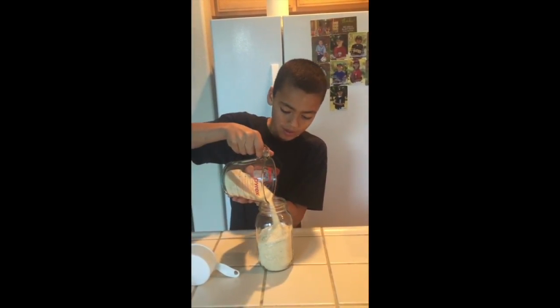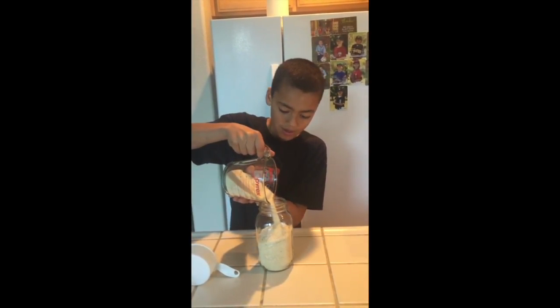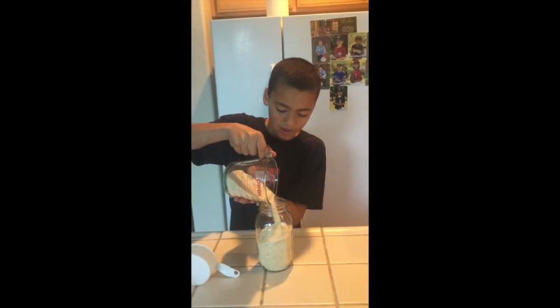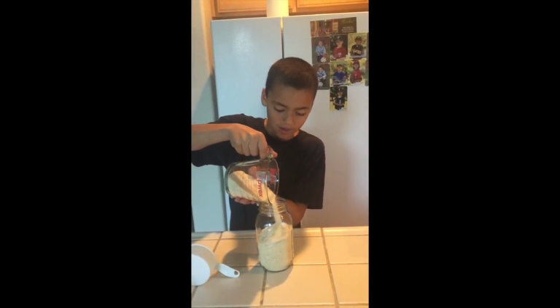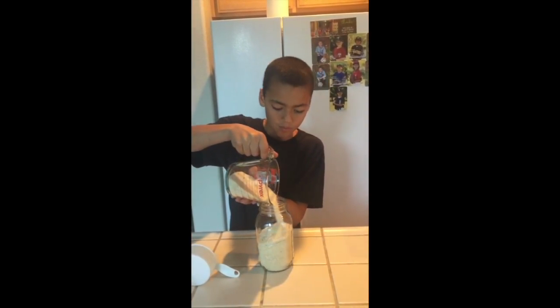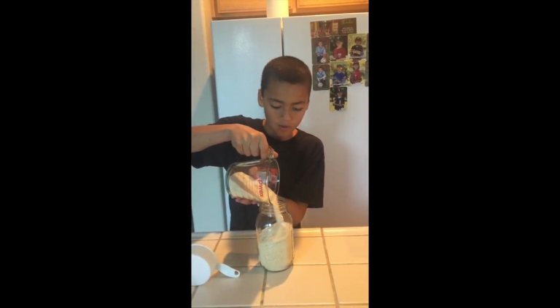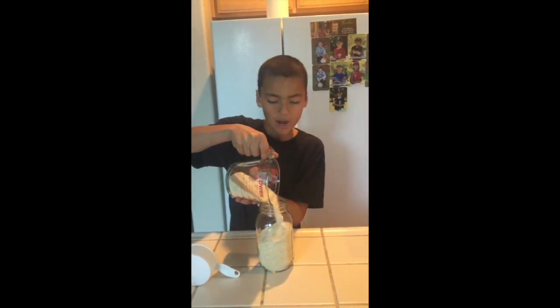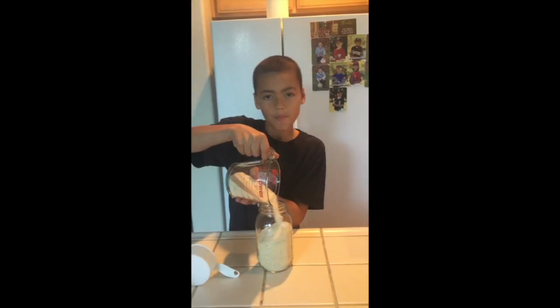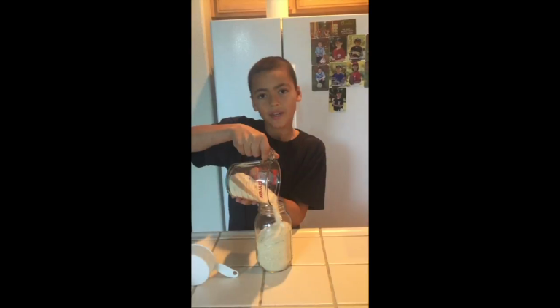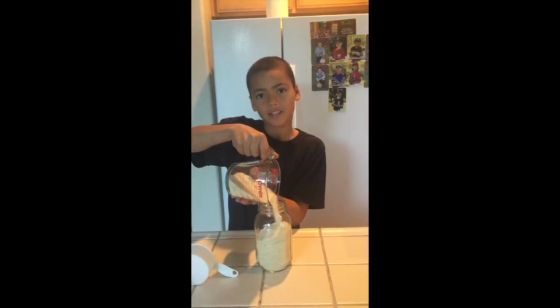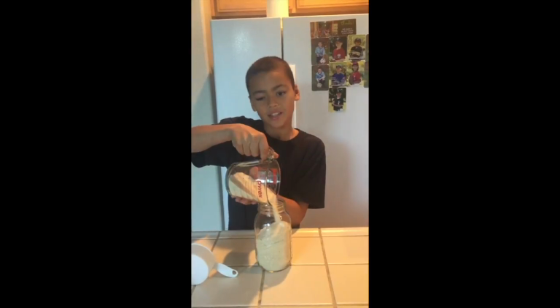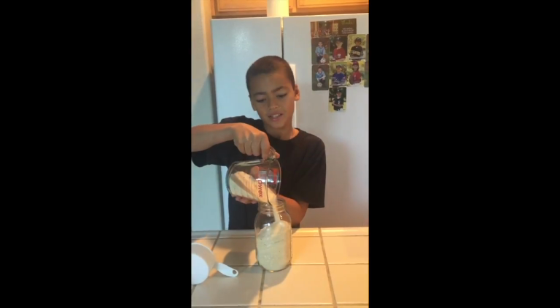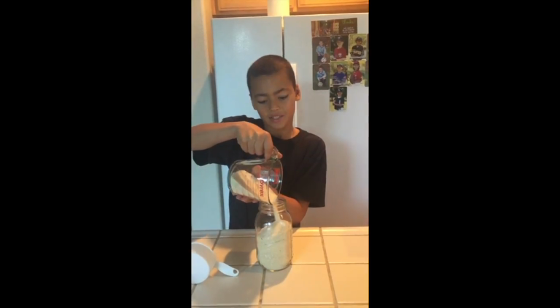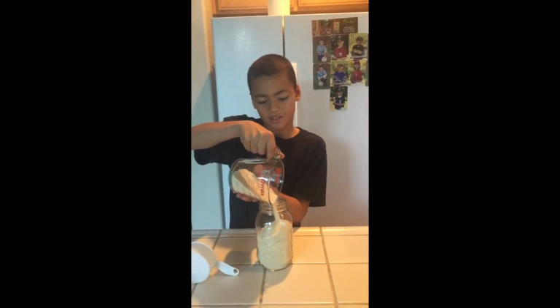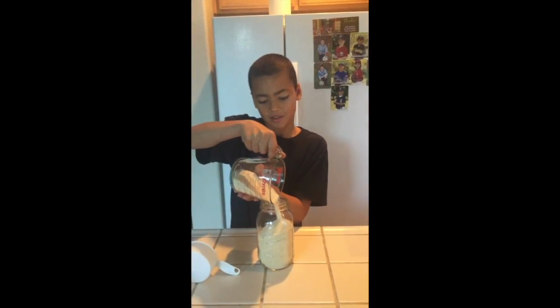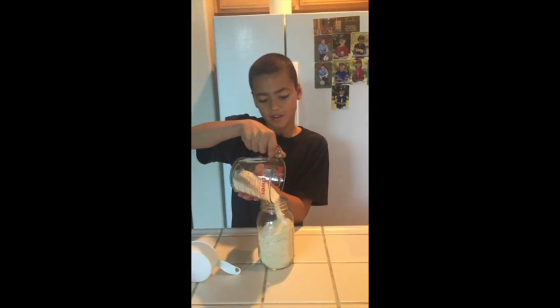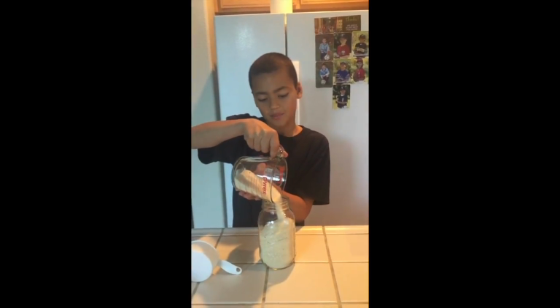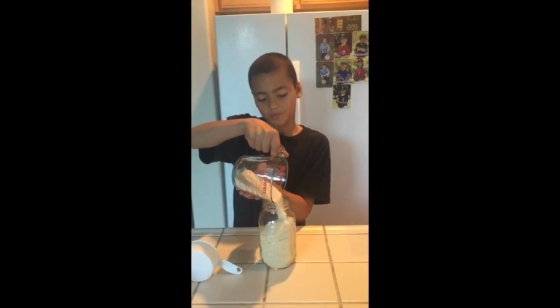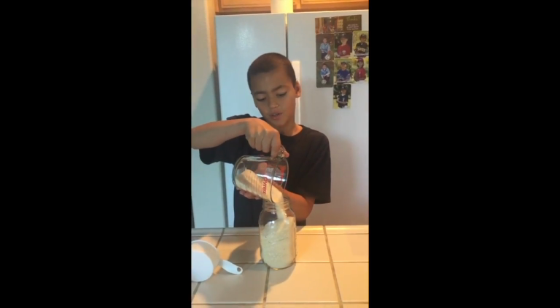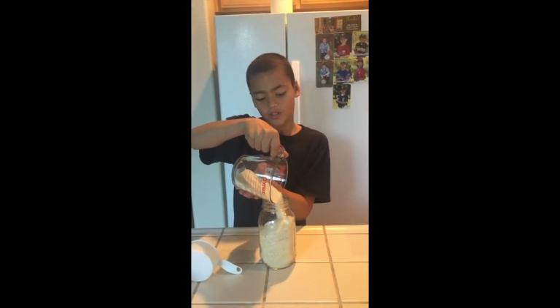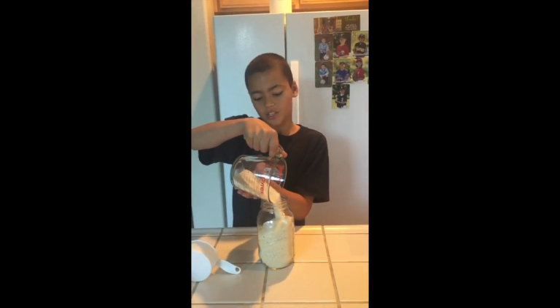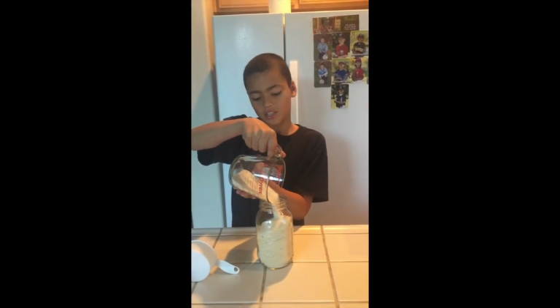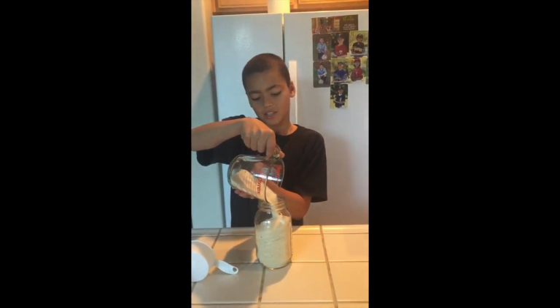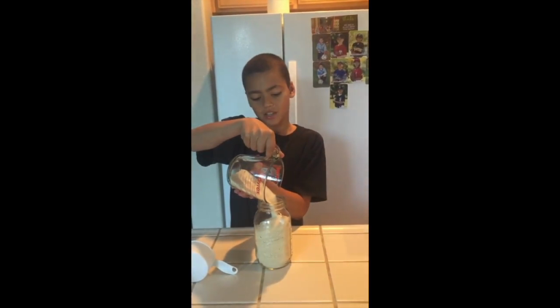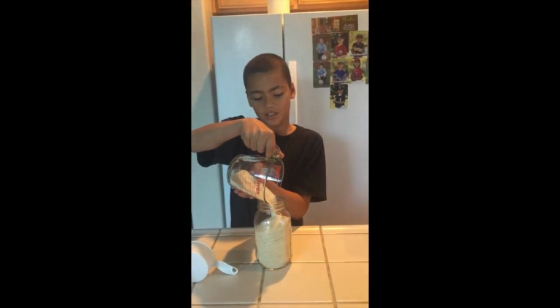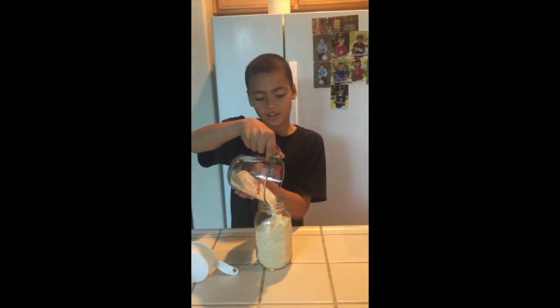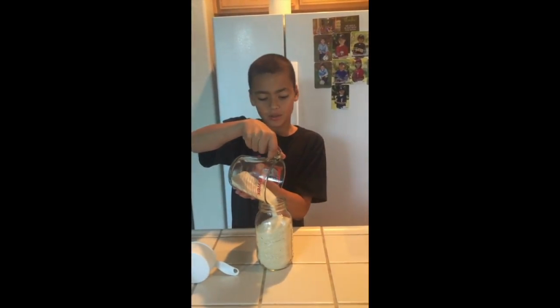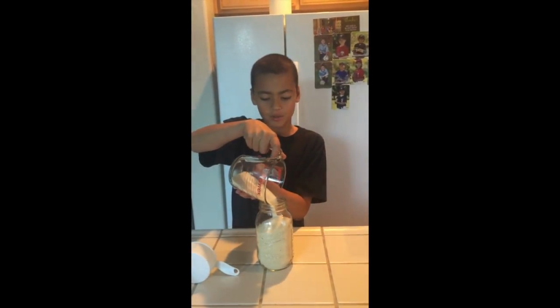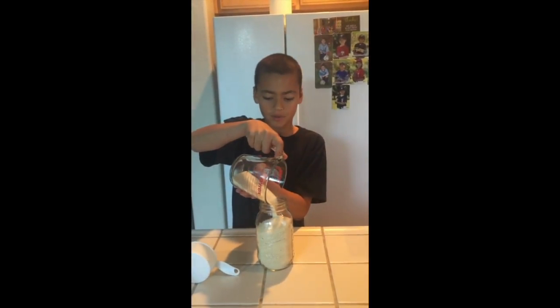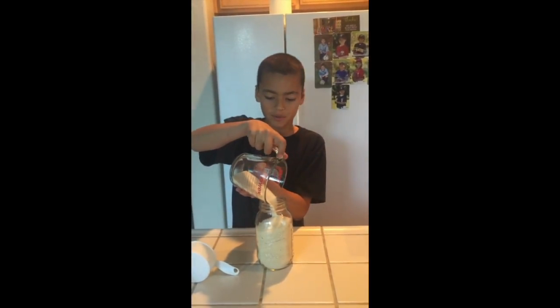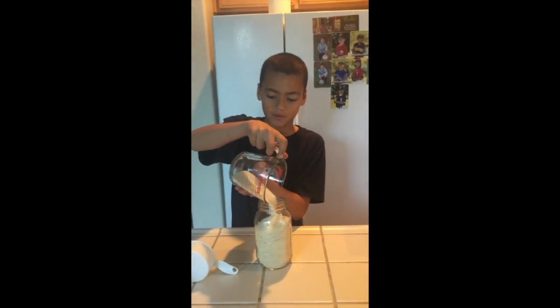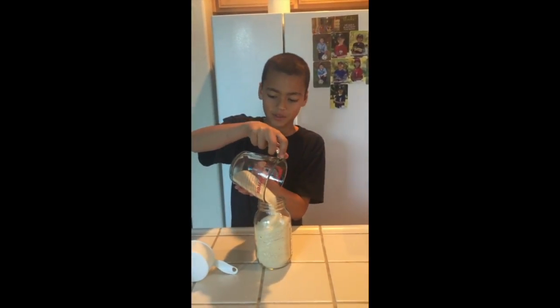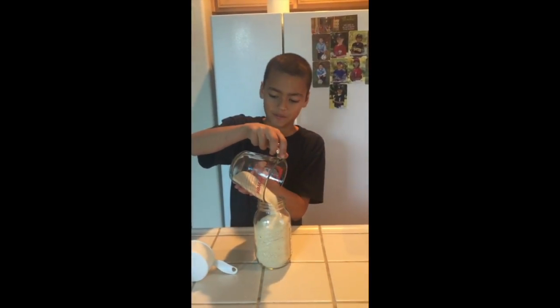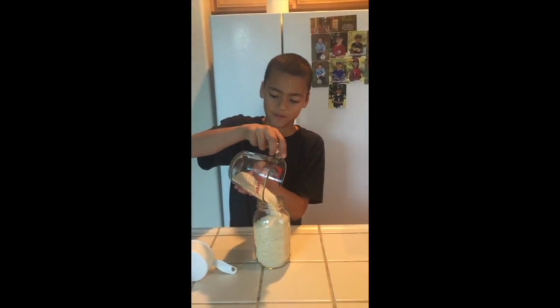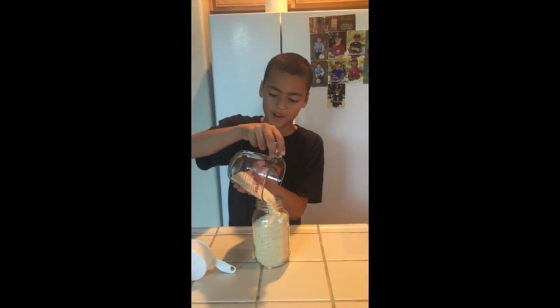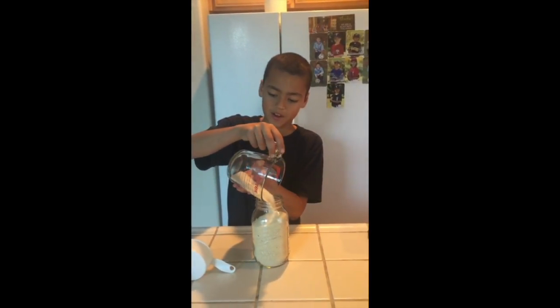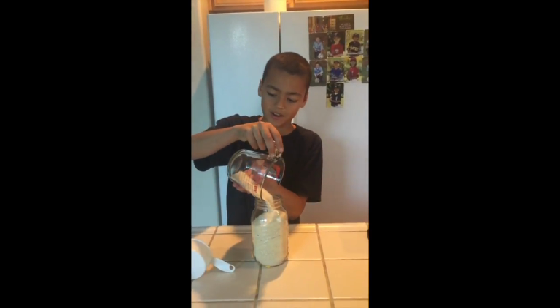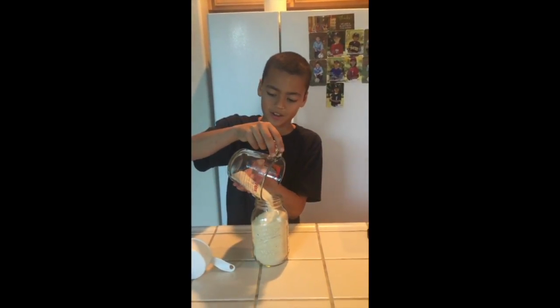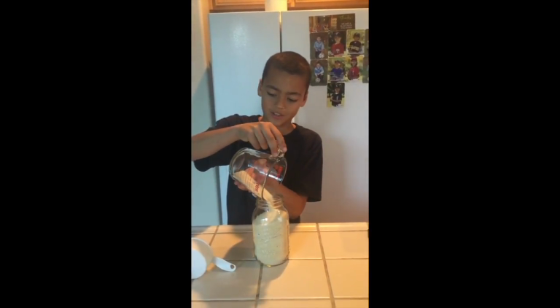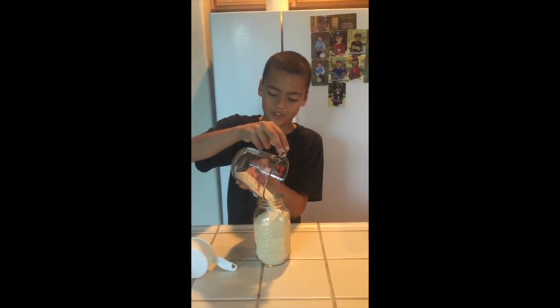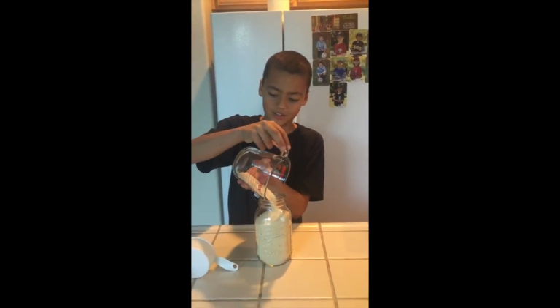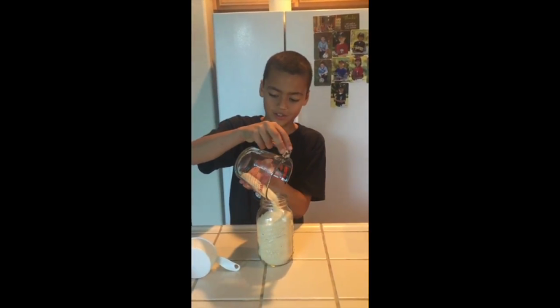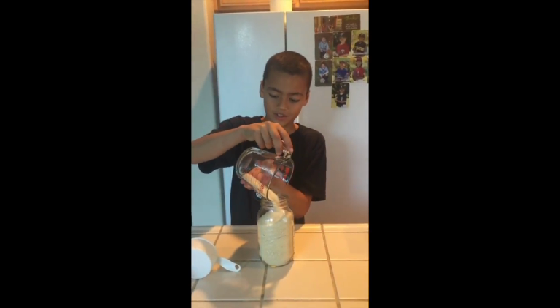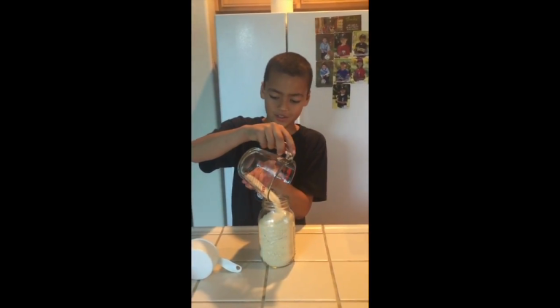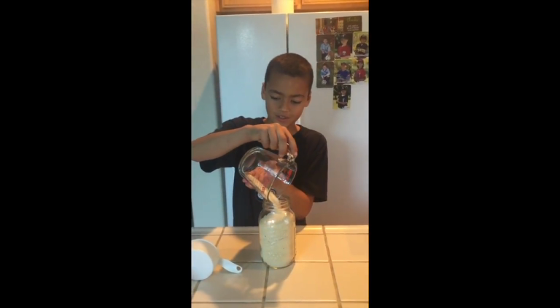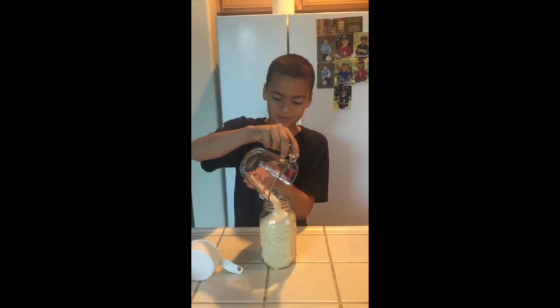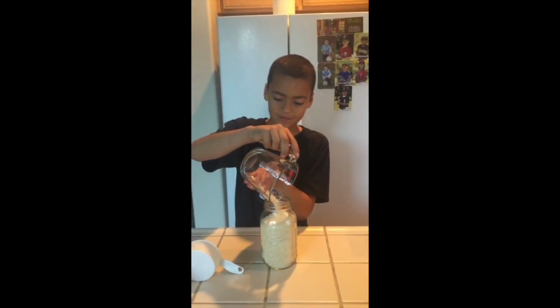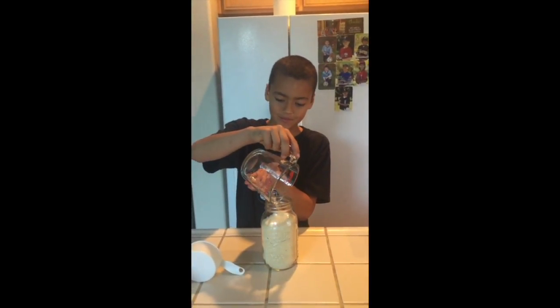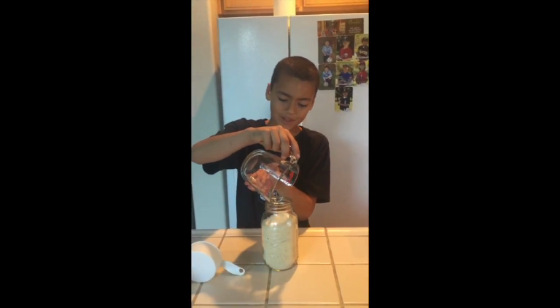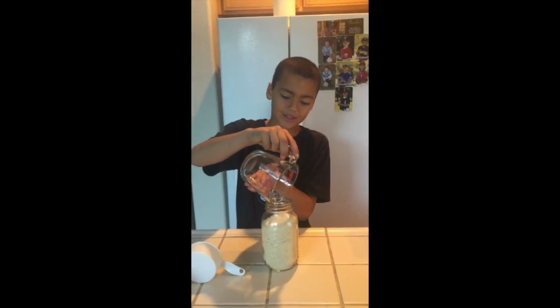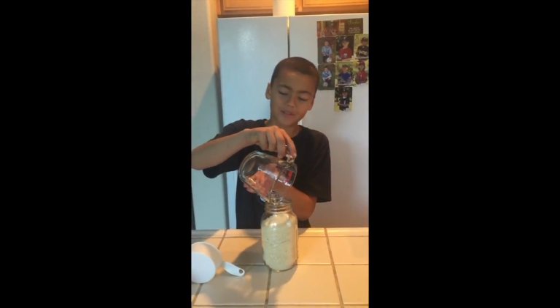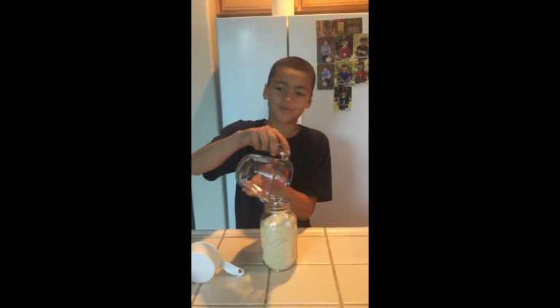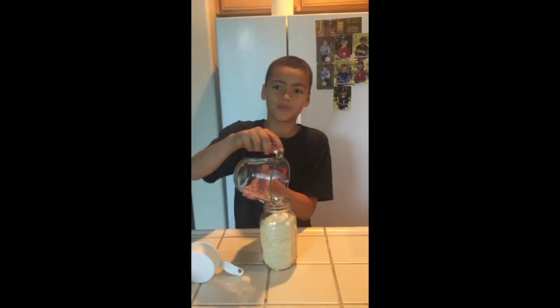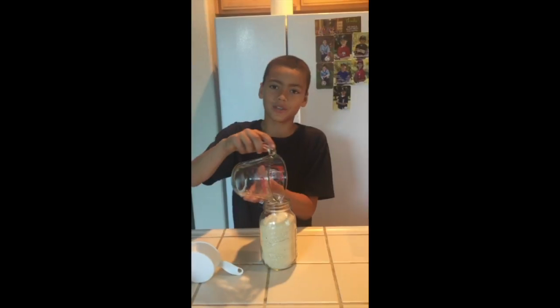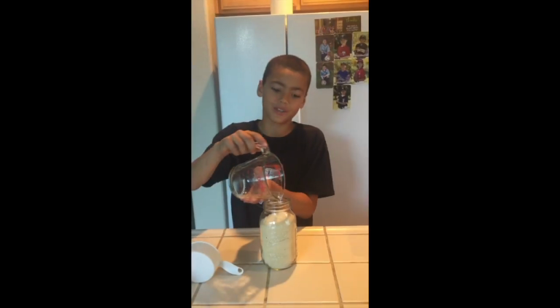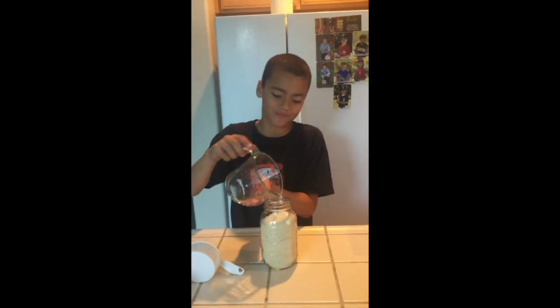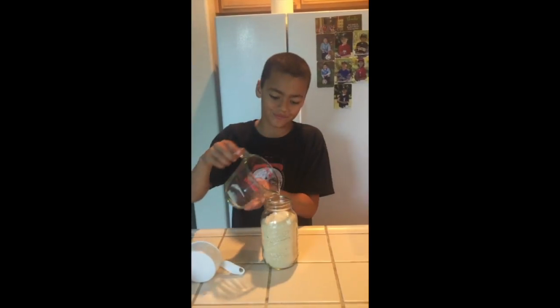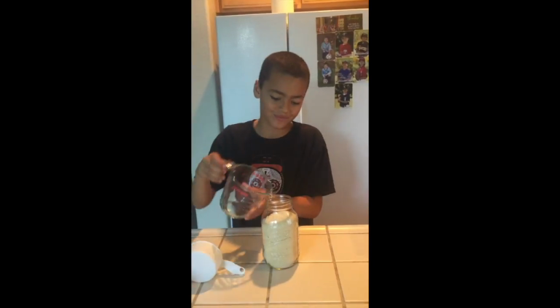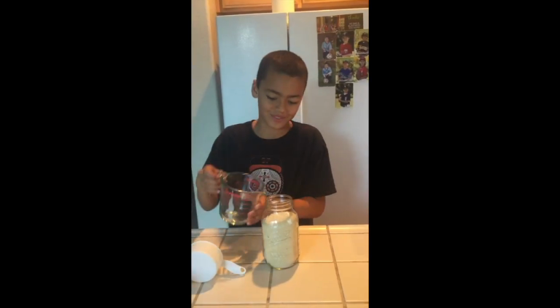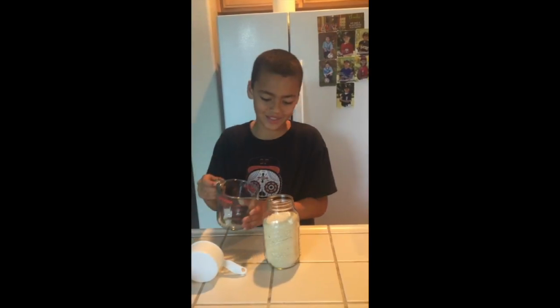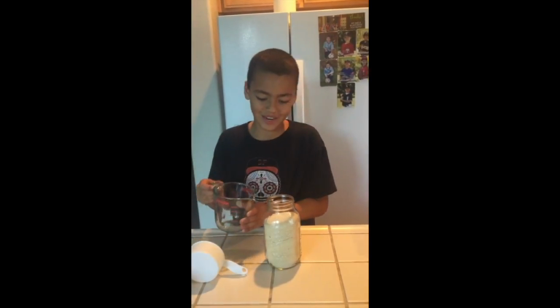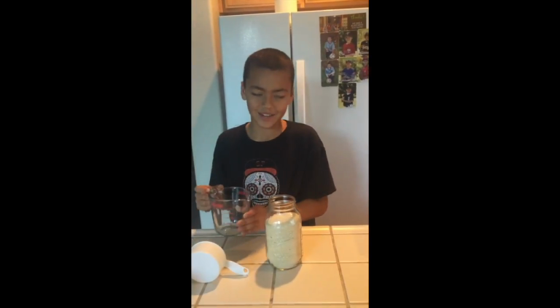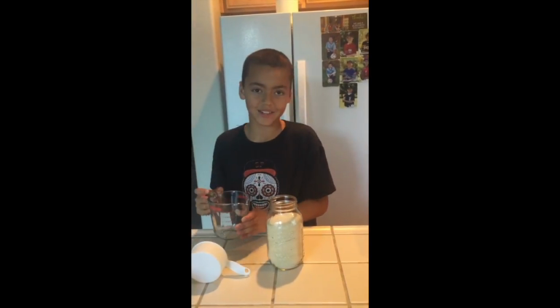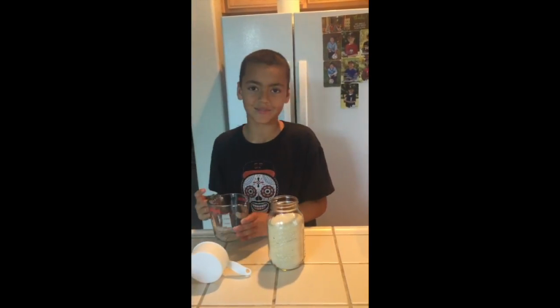I picked this project because I thought it would be really fun — and really, it's candy.